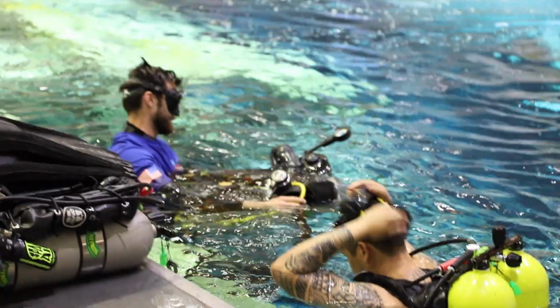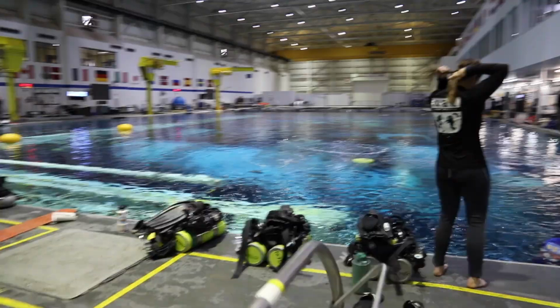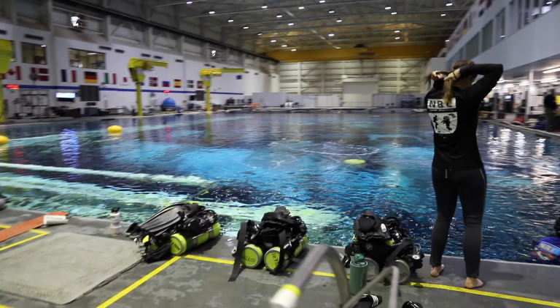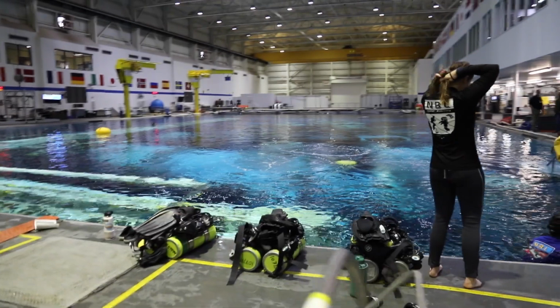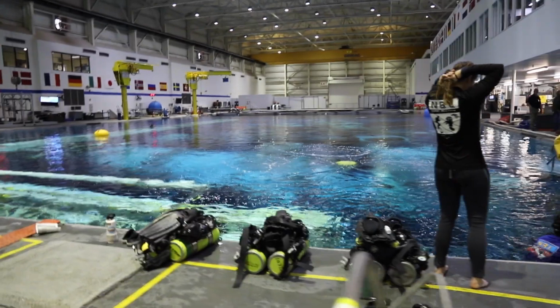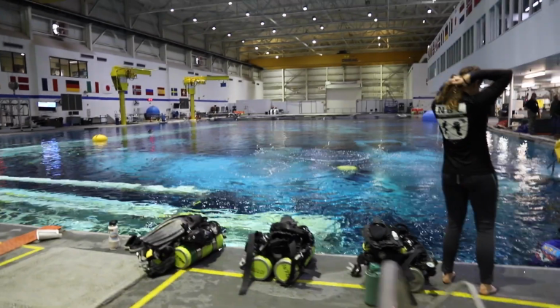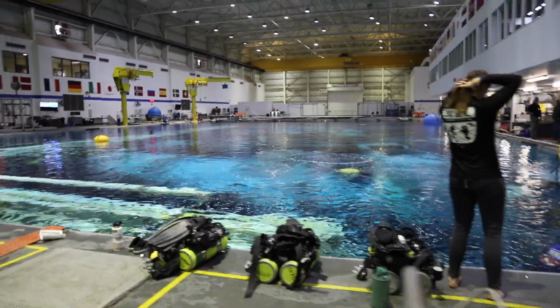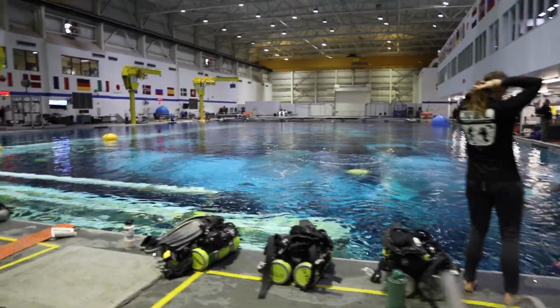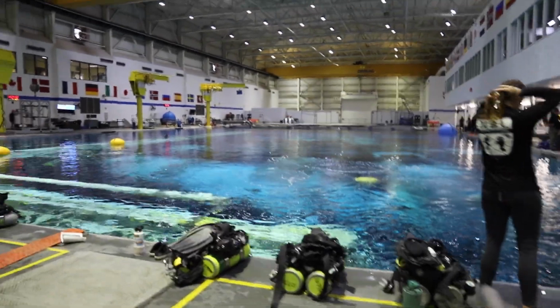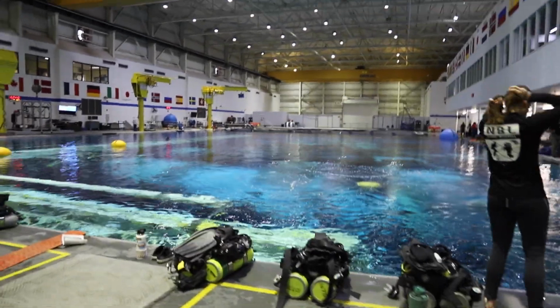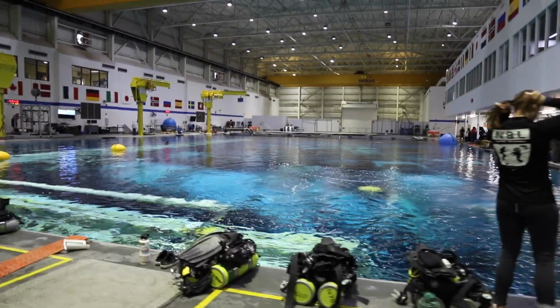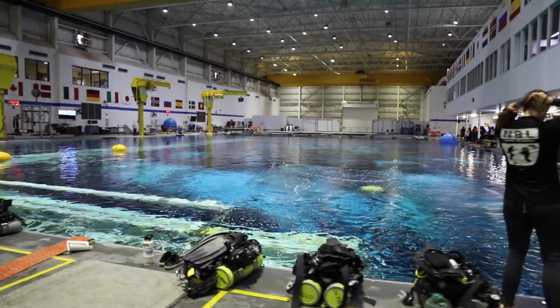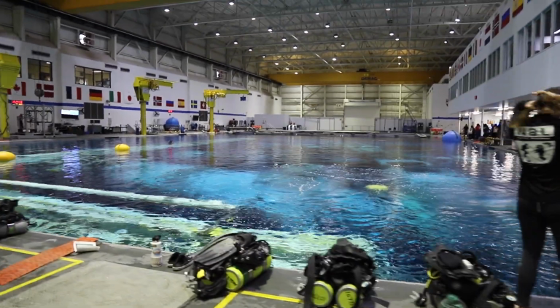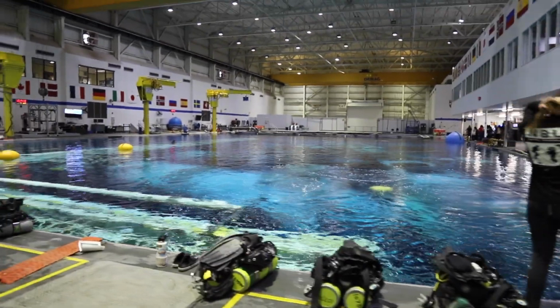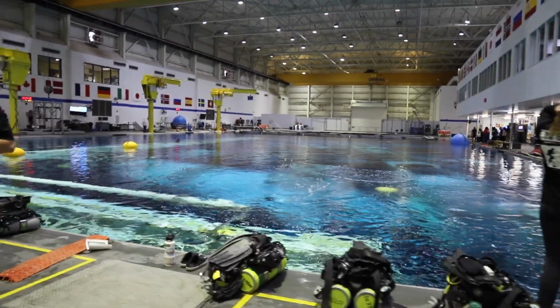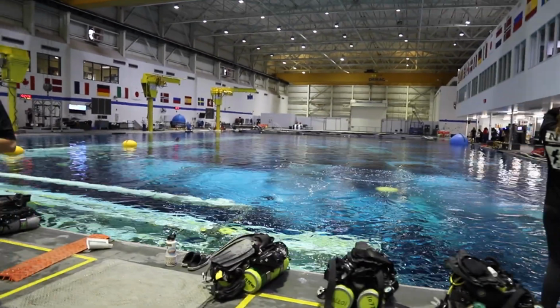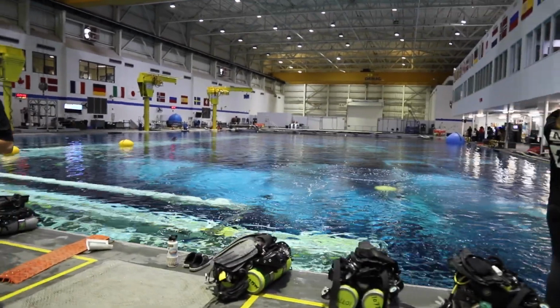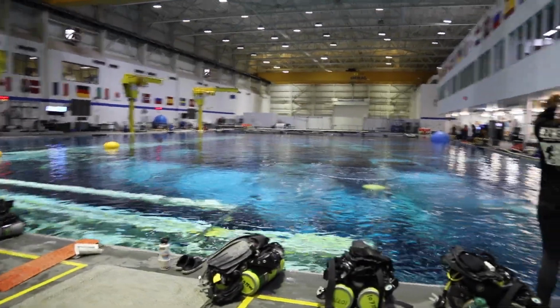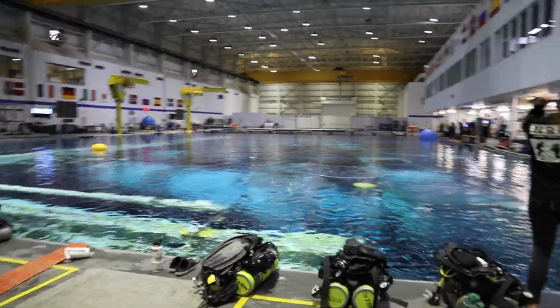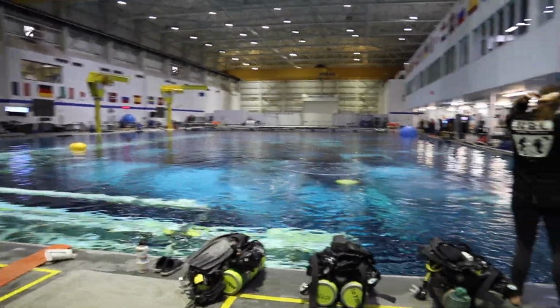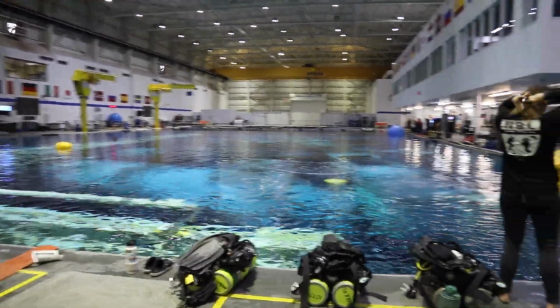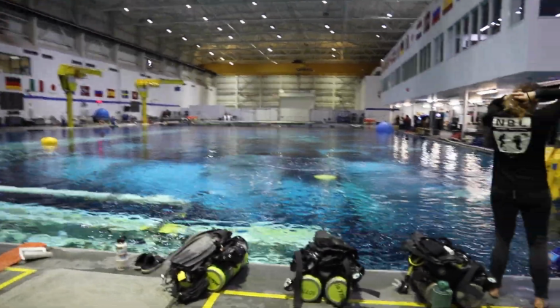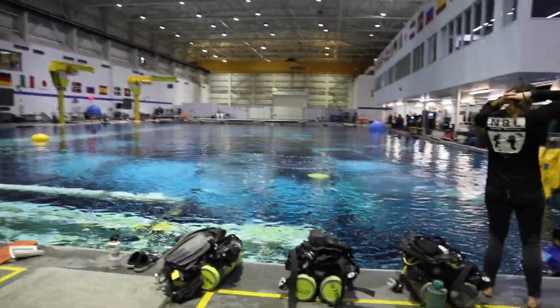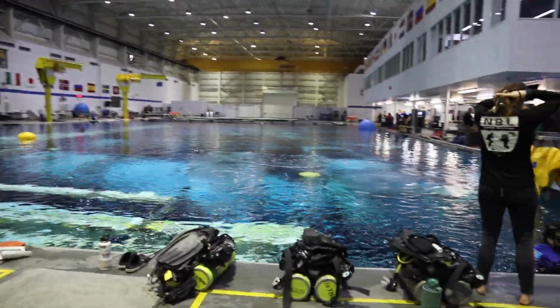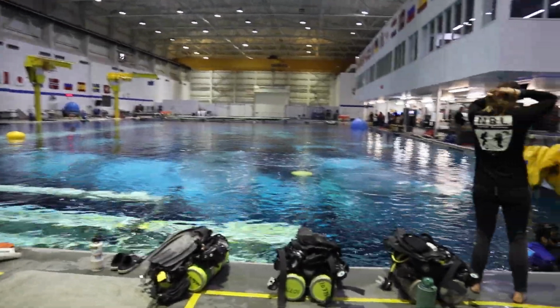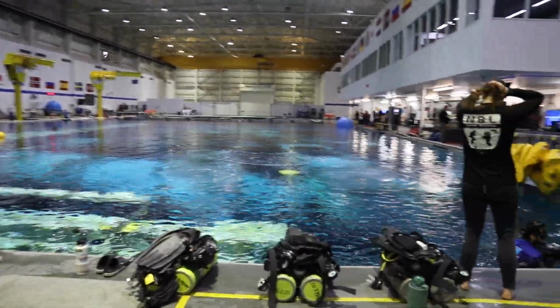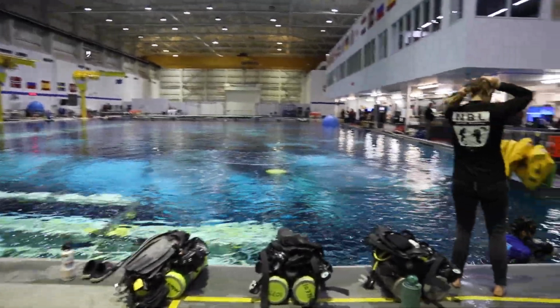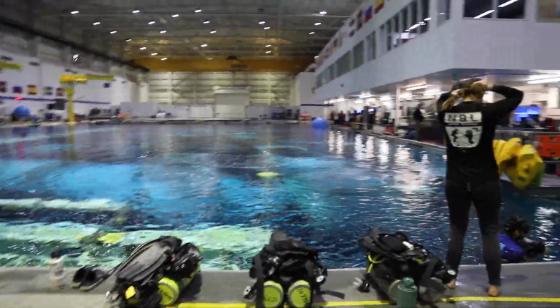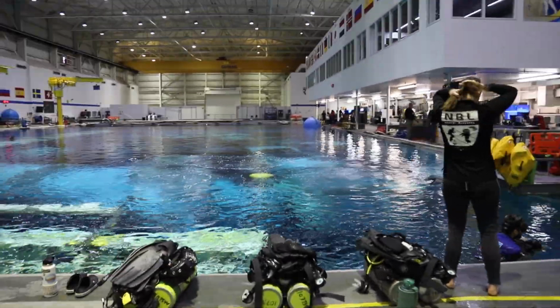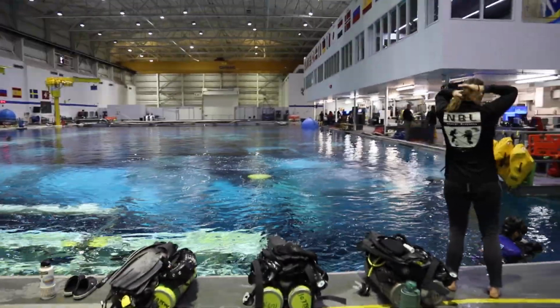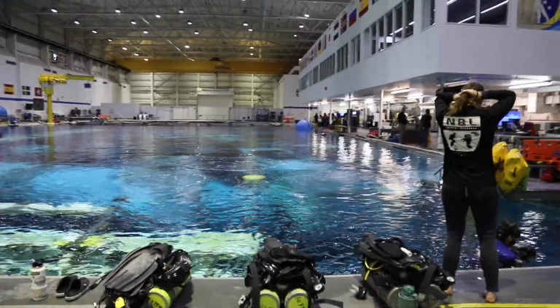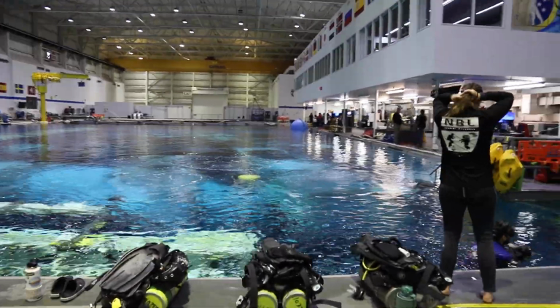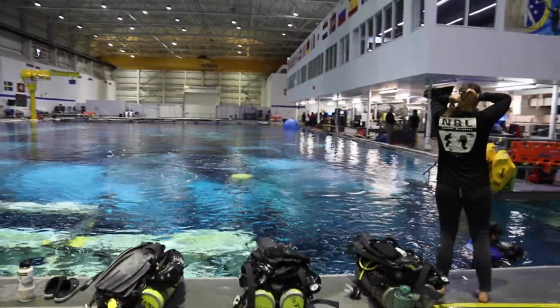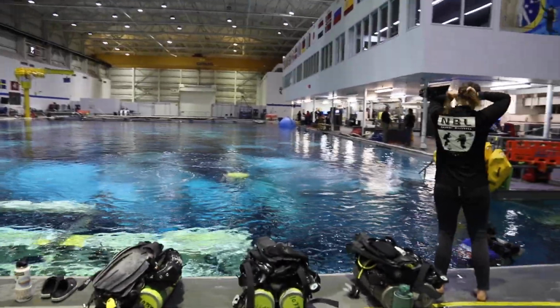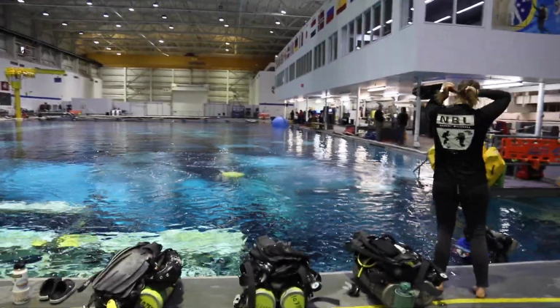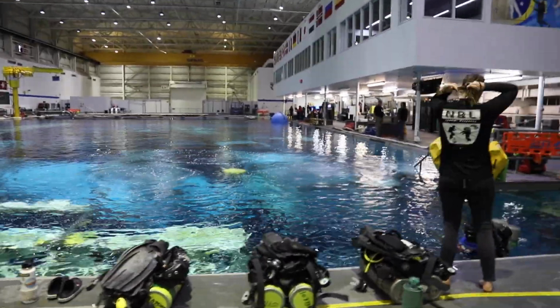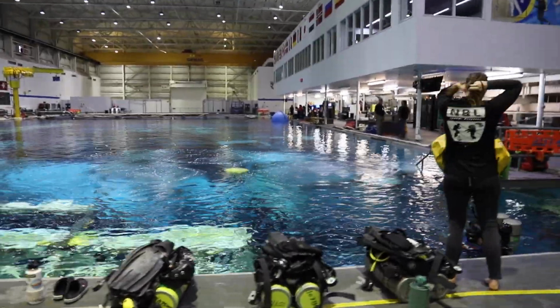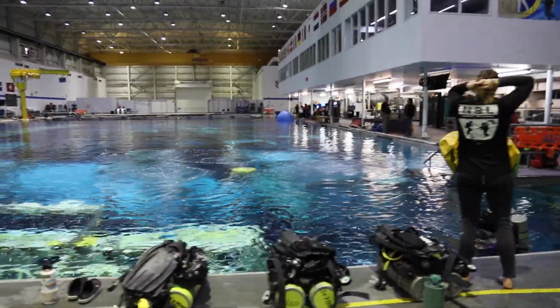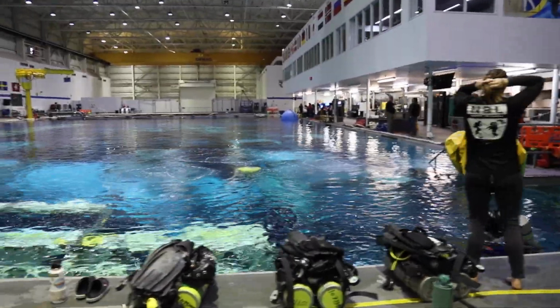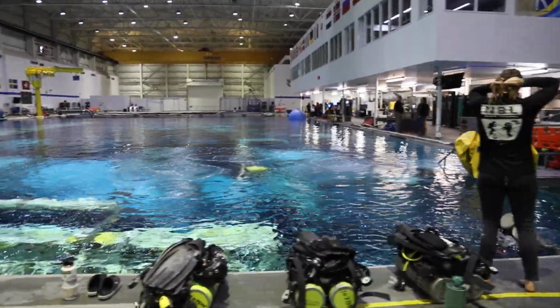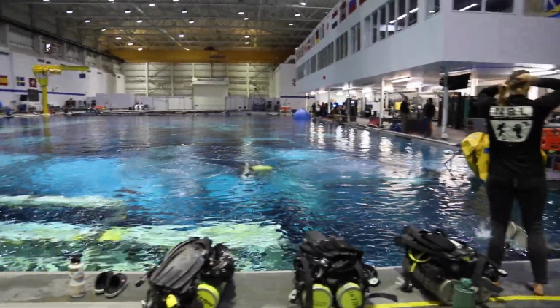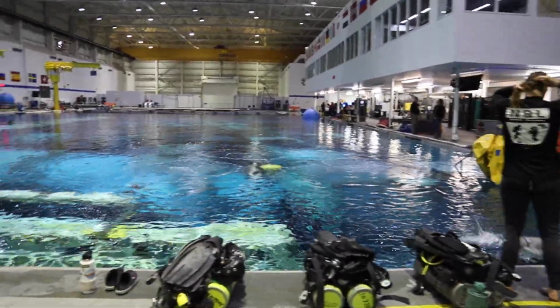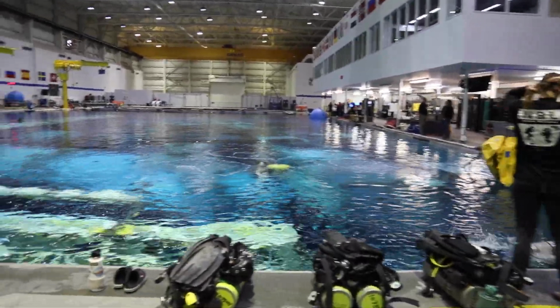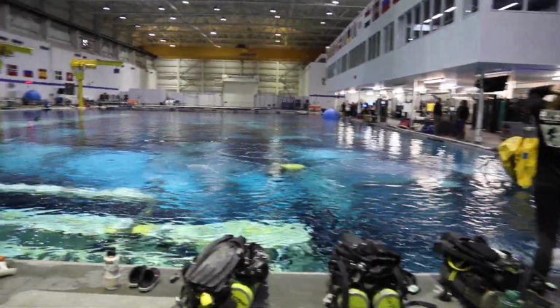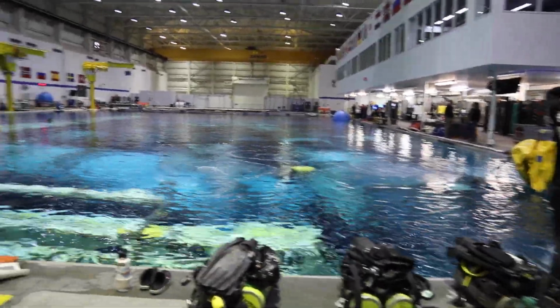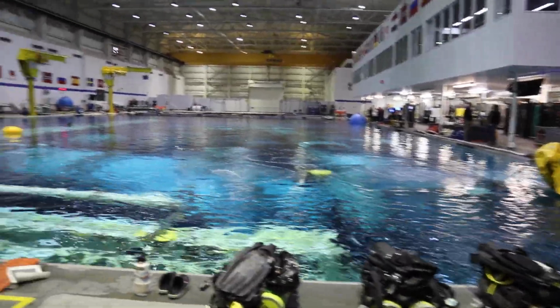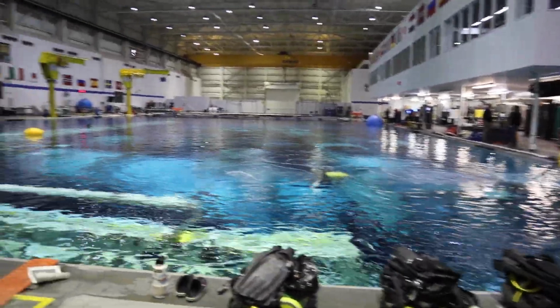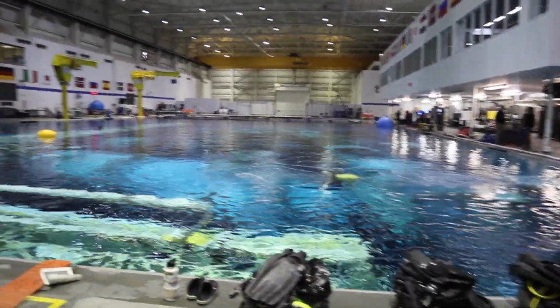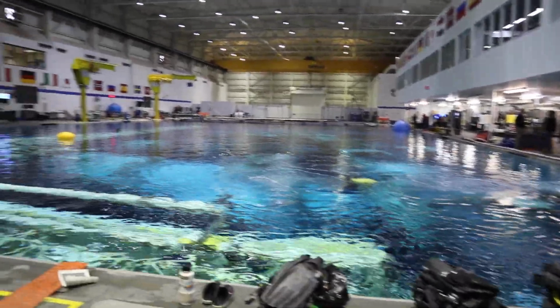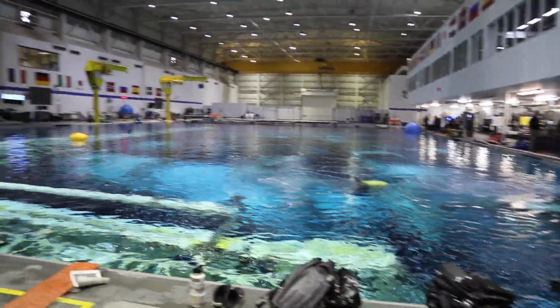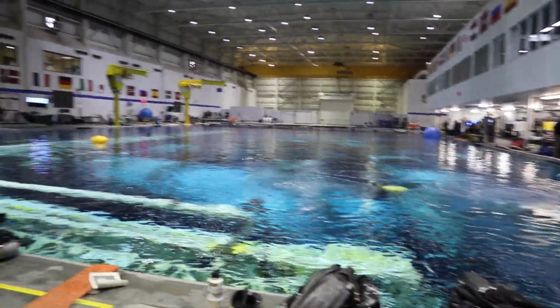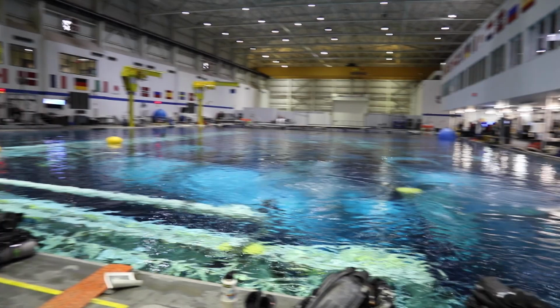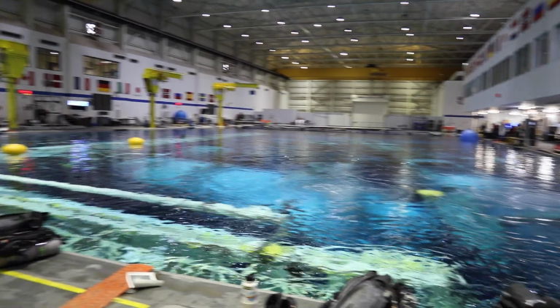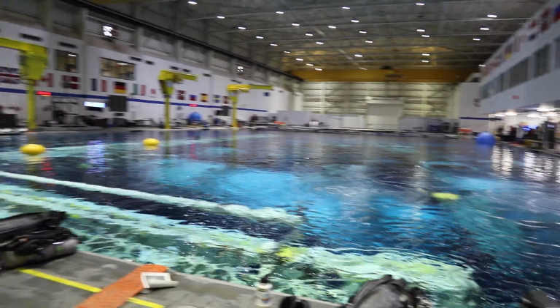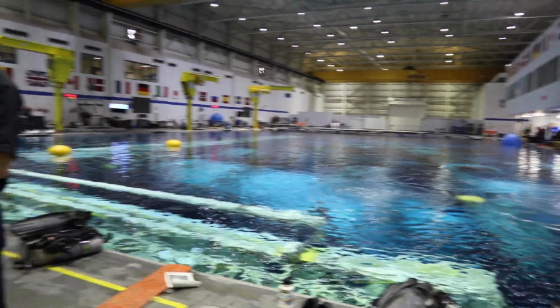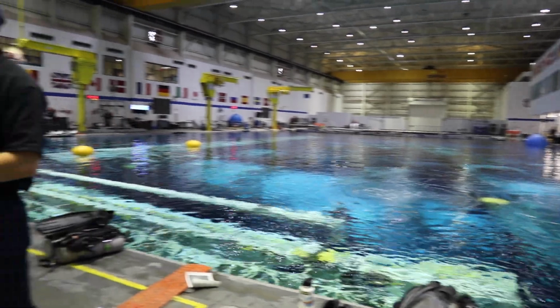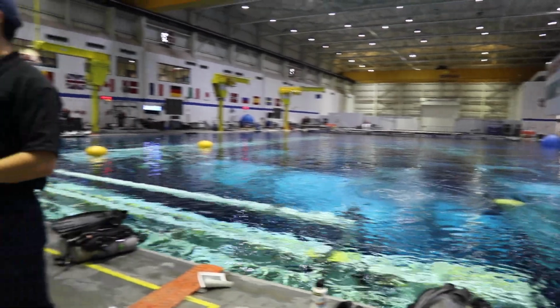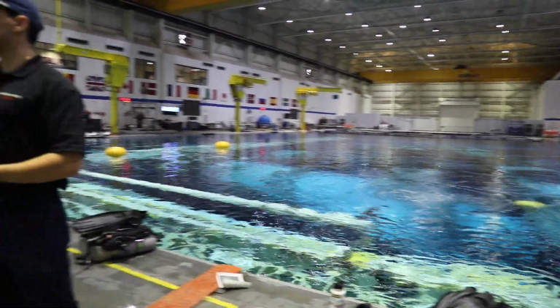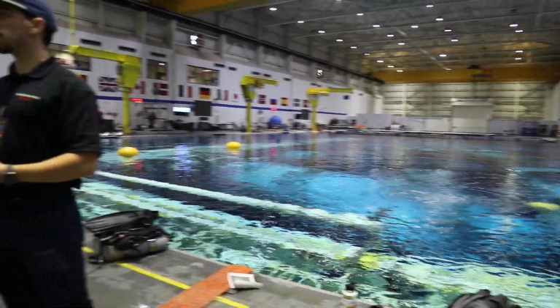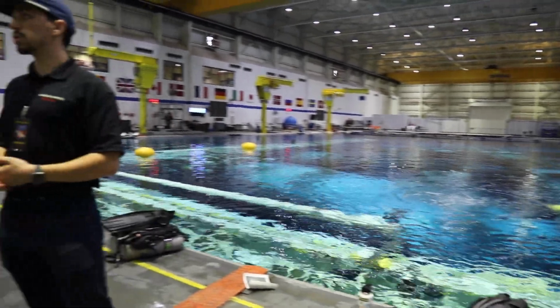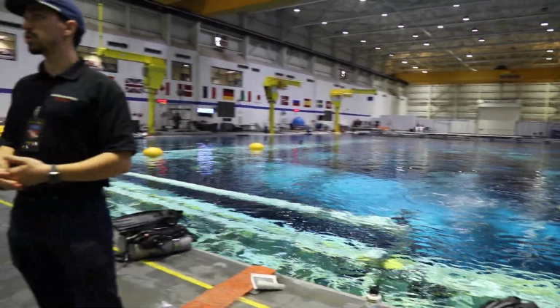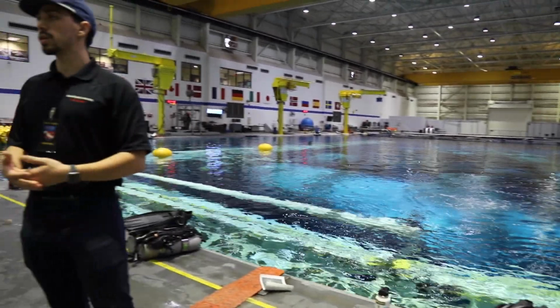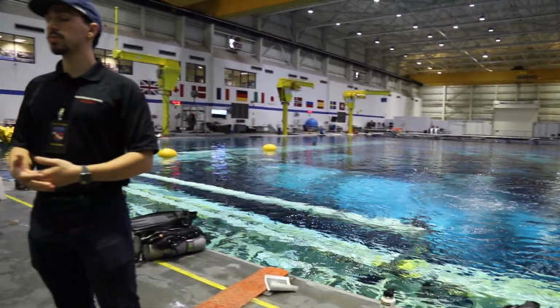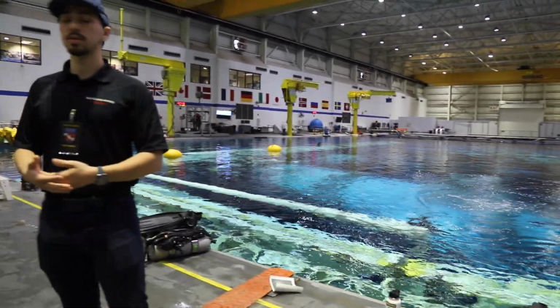We dive three shifts per day, depending on what the run is. If it's an EVA run, we'll have those three shifts.